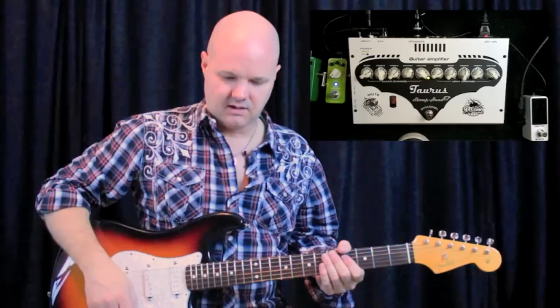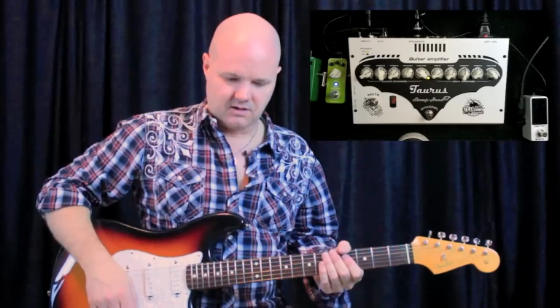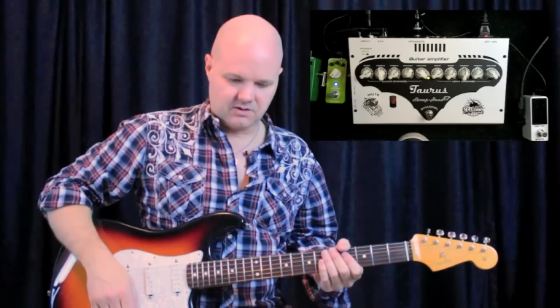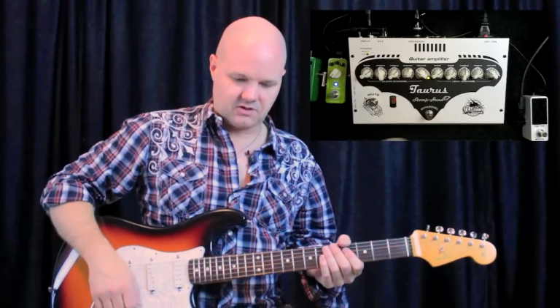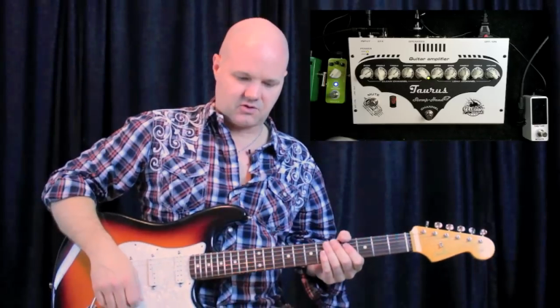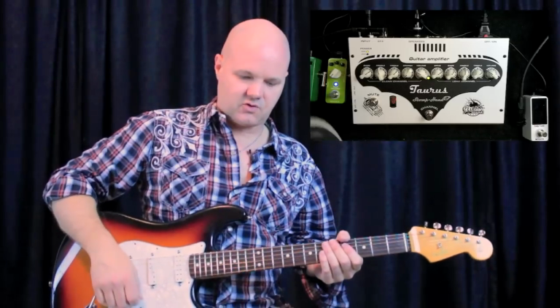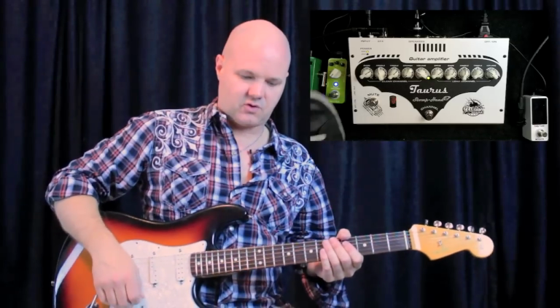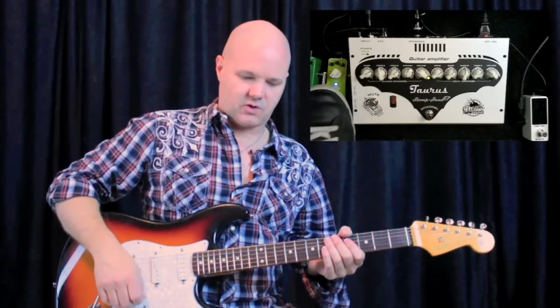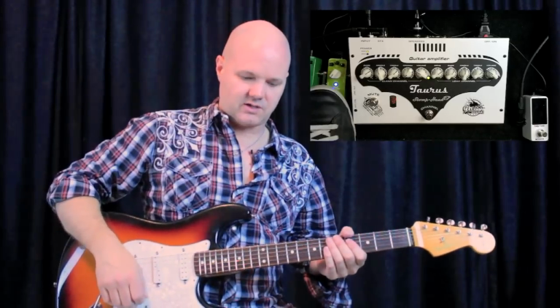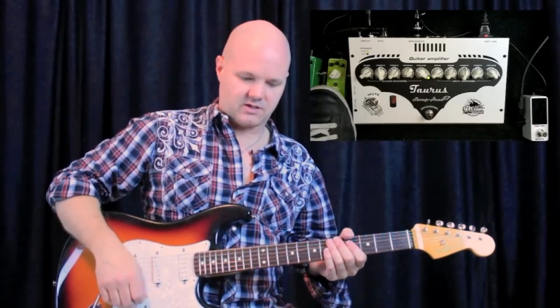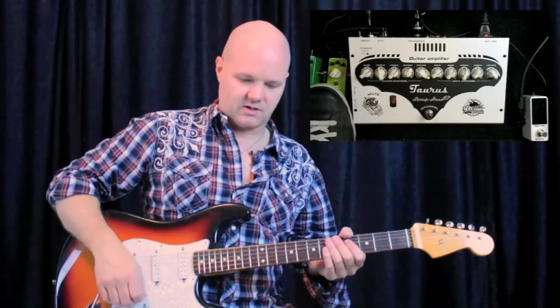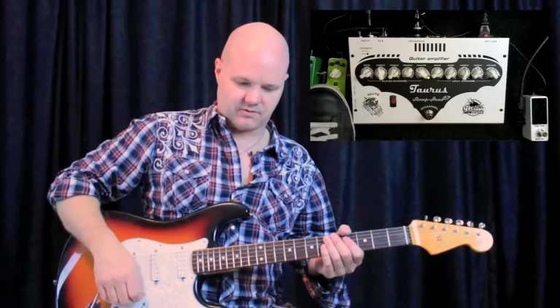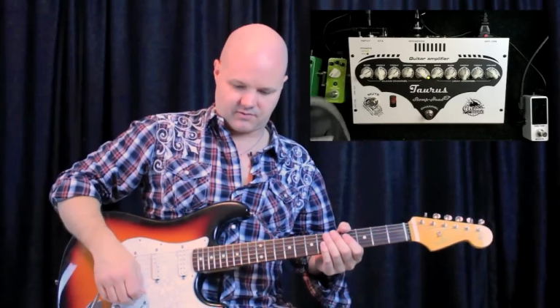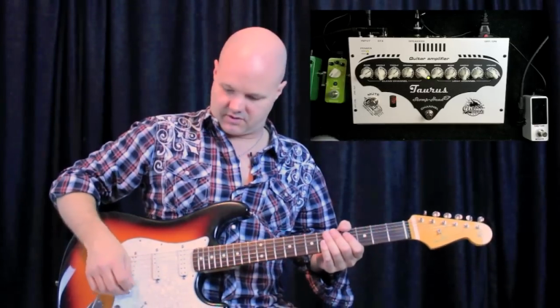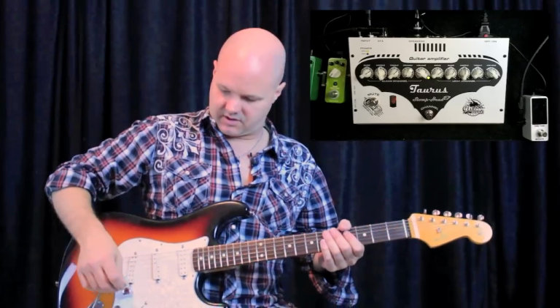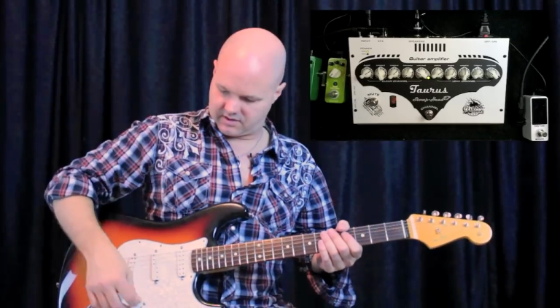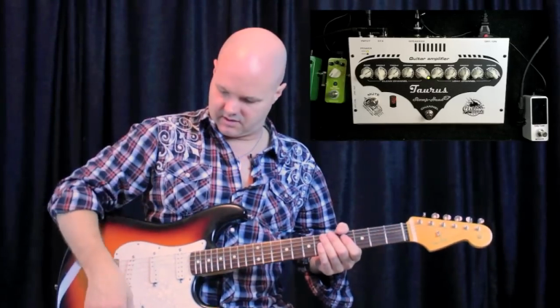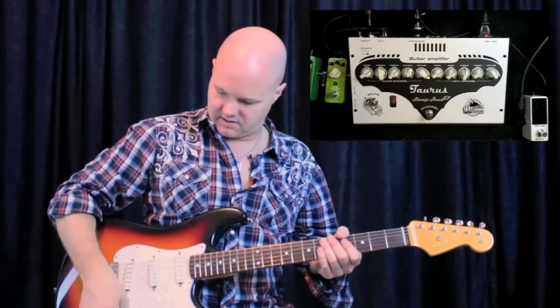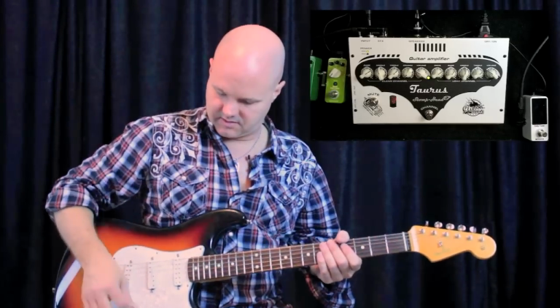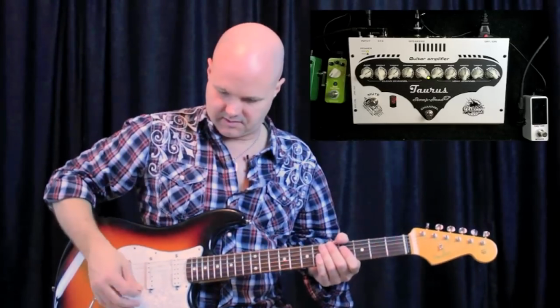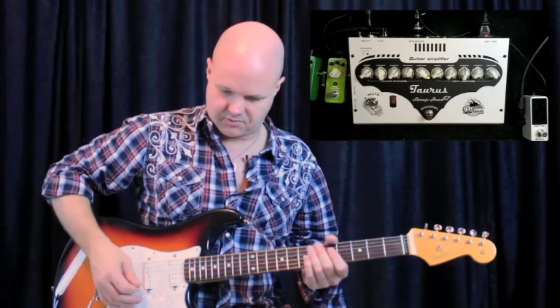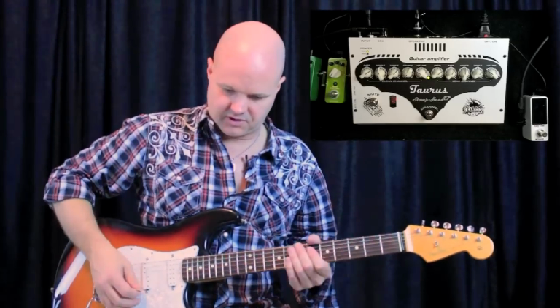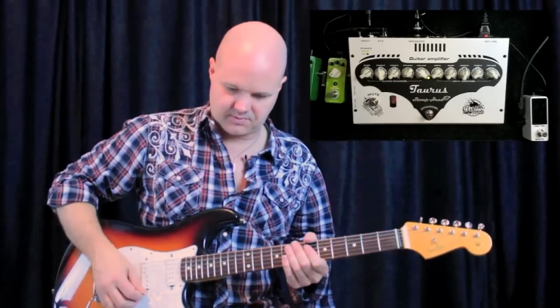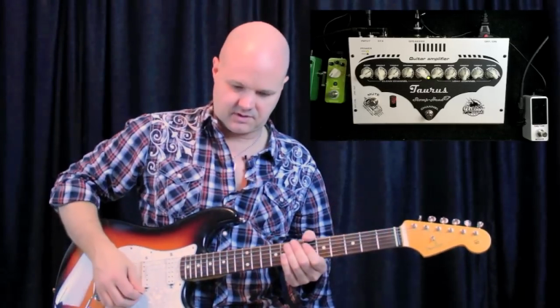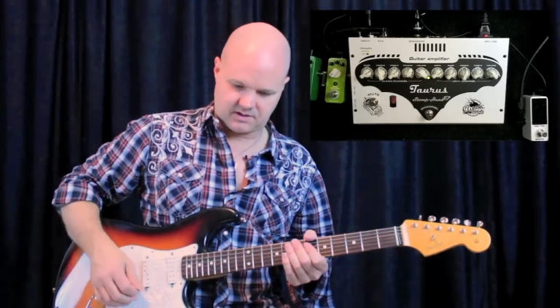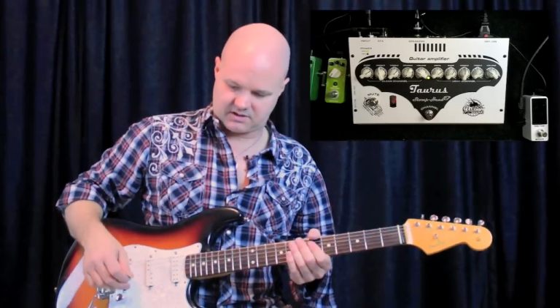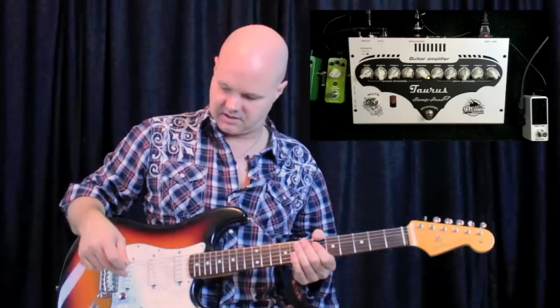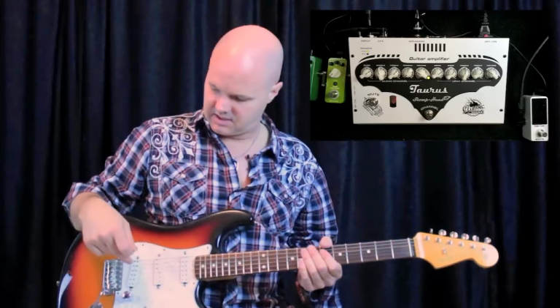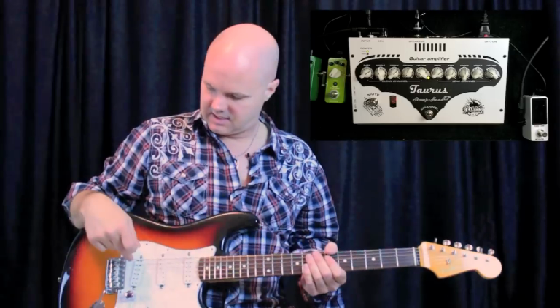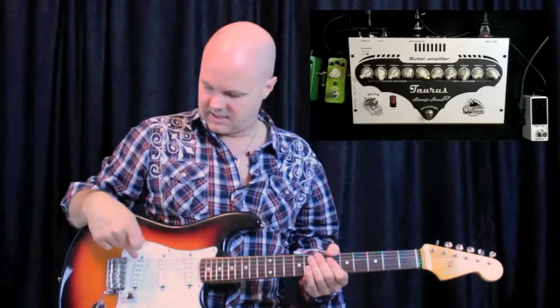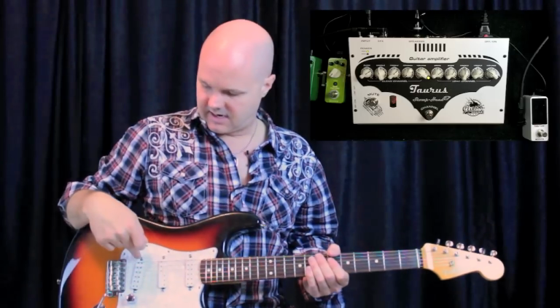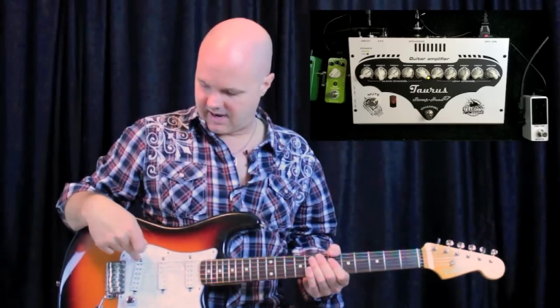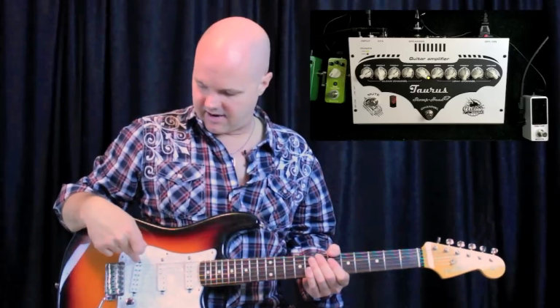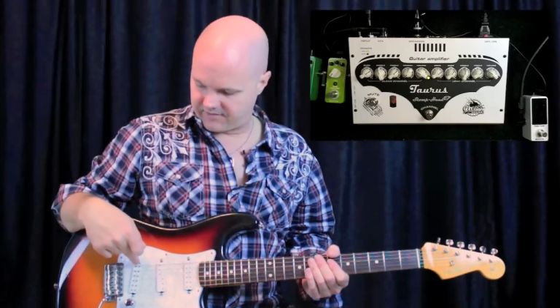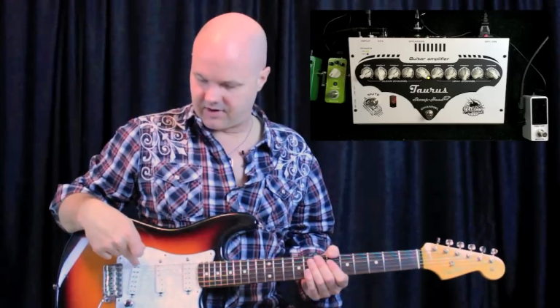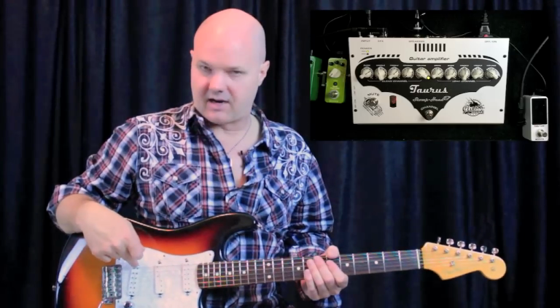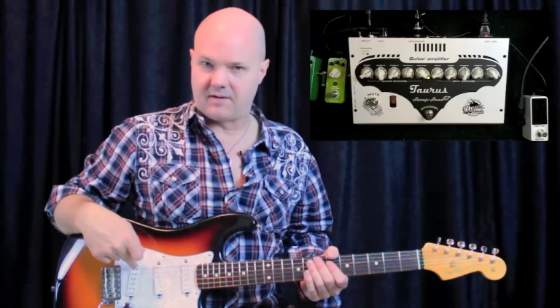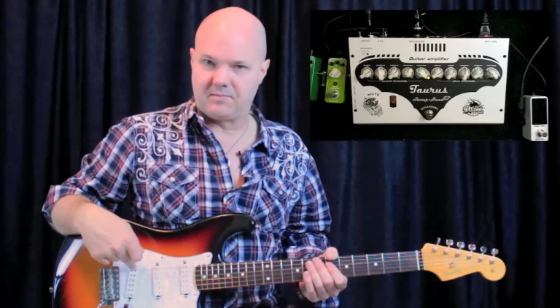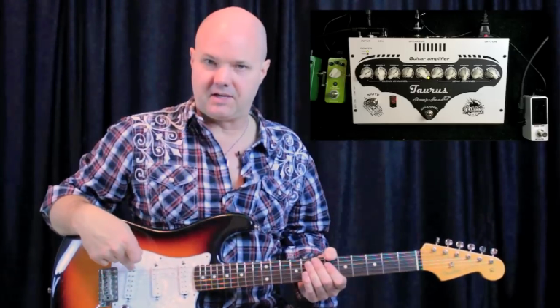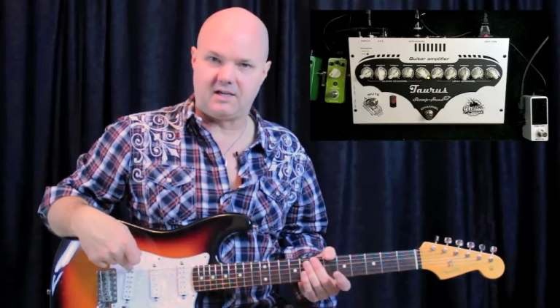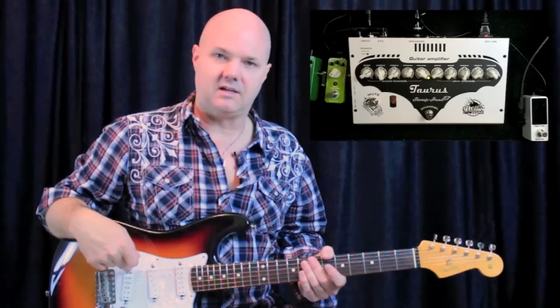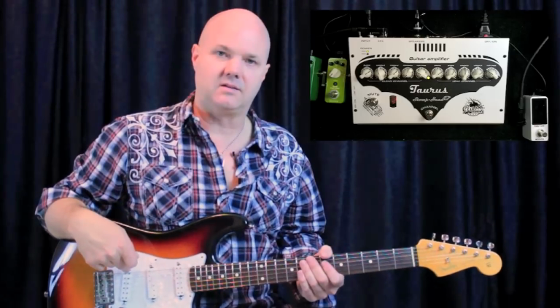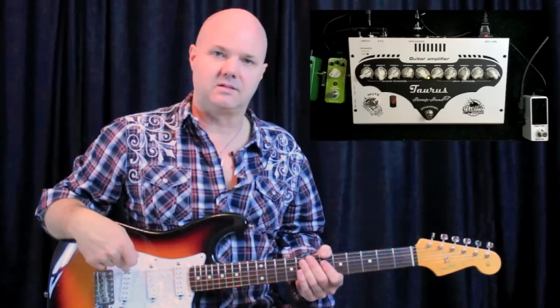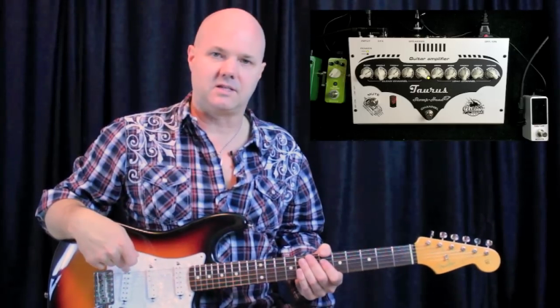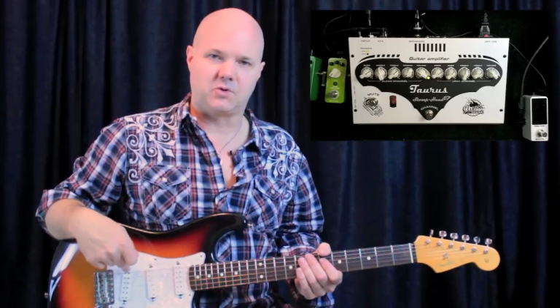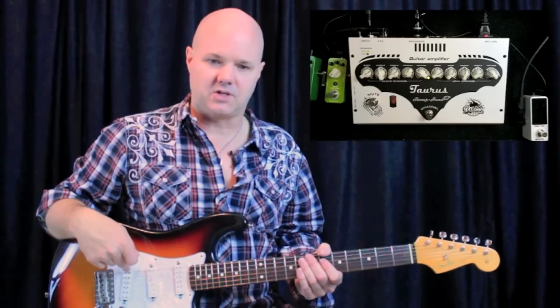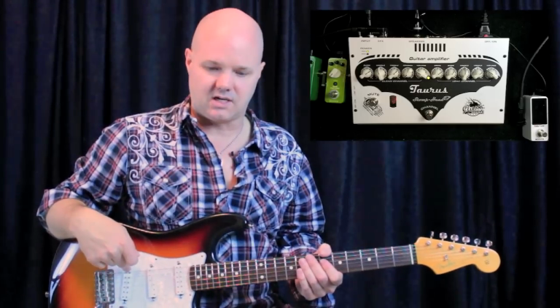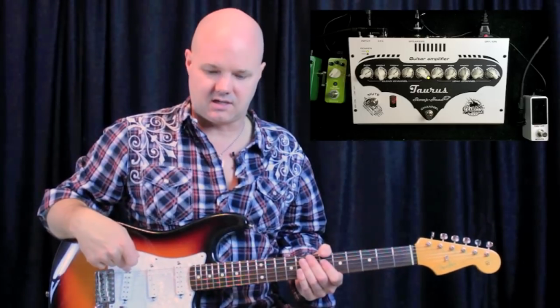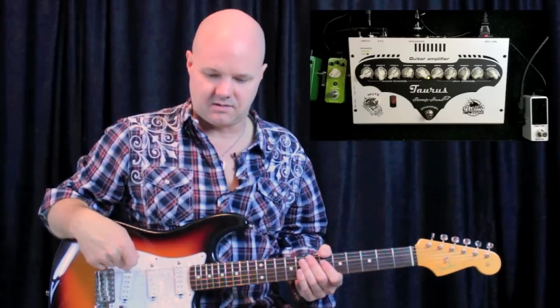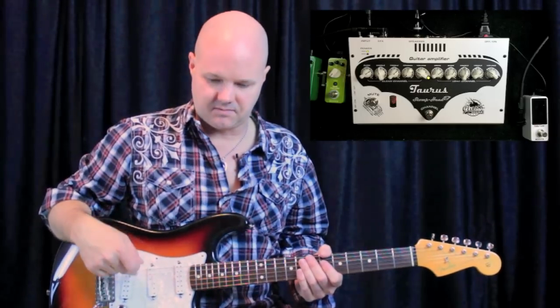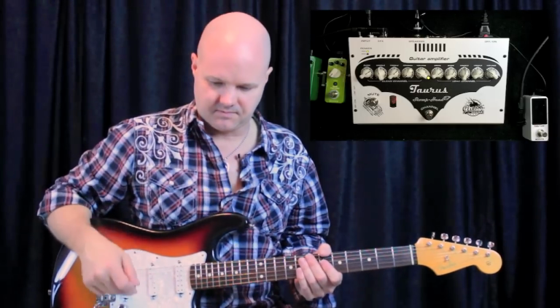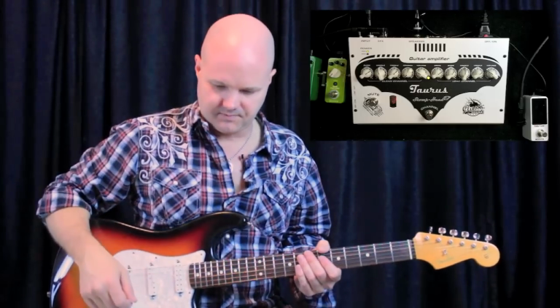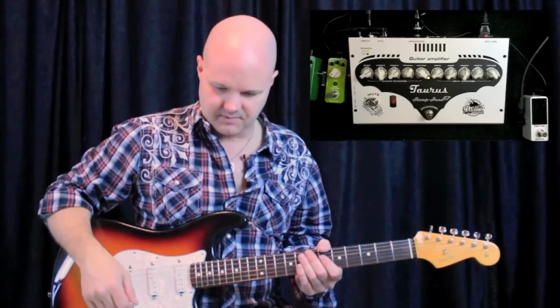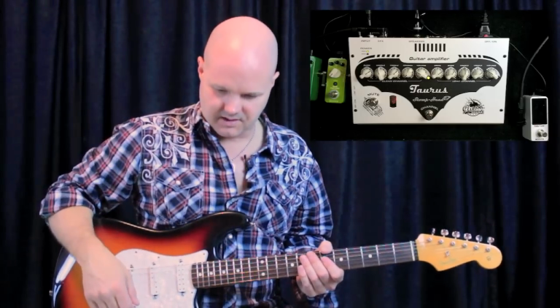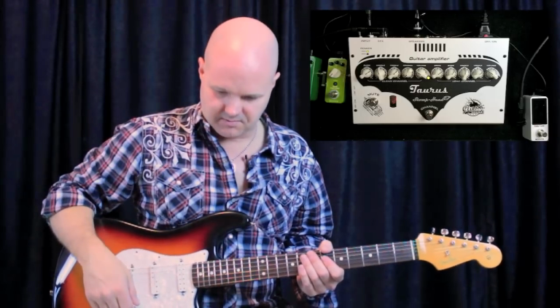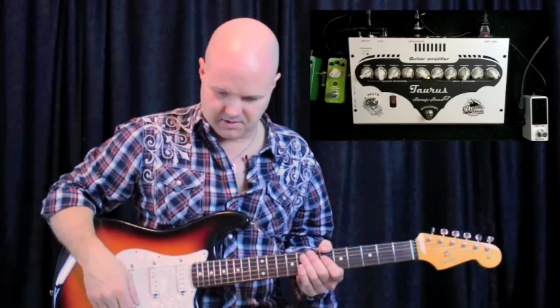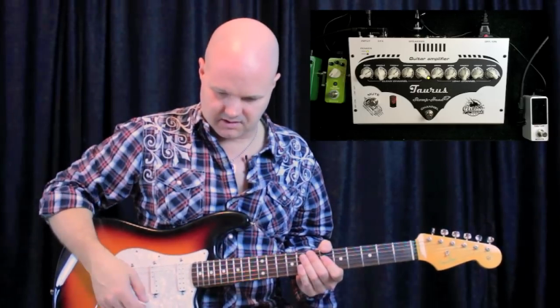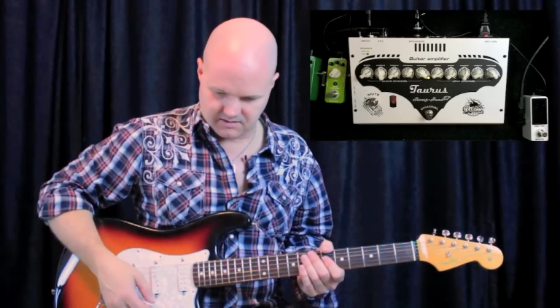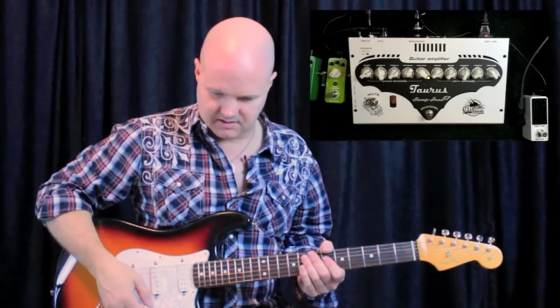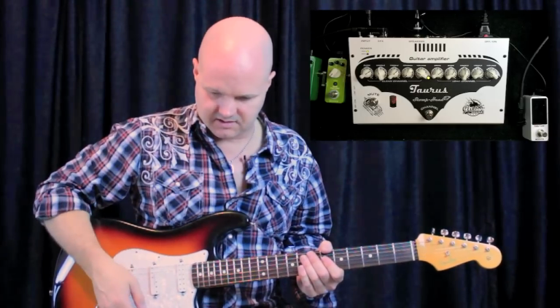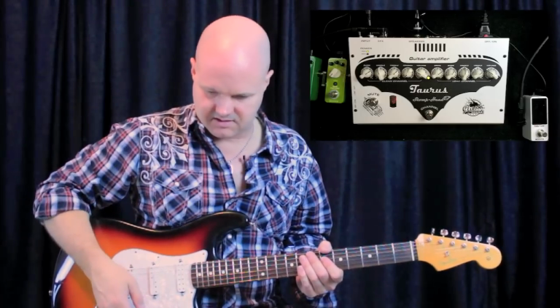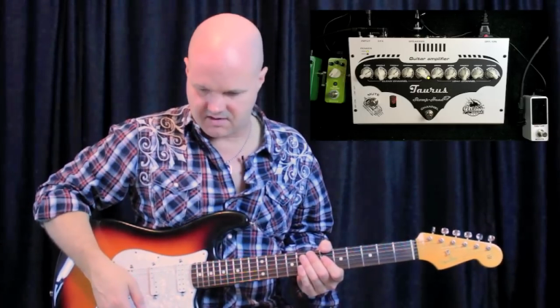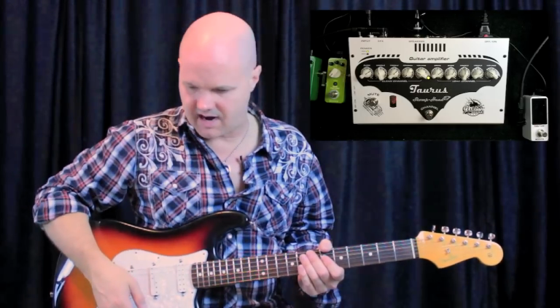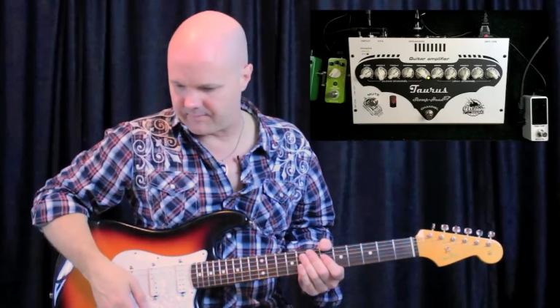Here's the crunch tone for you, the bridge position. I have mini Seymour Duncan humbuckers in the Strat.